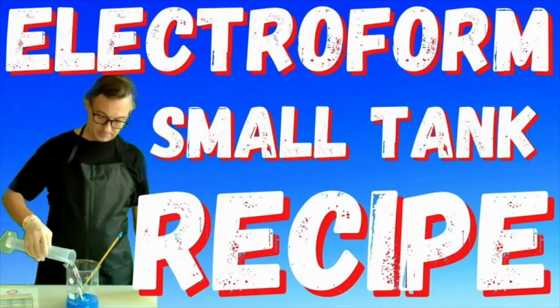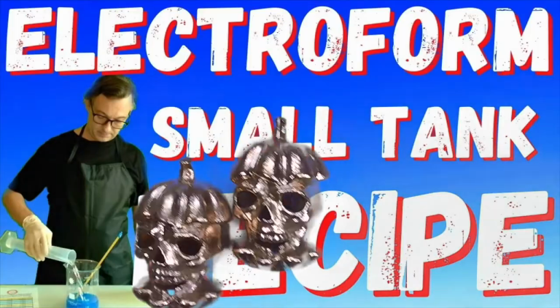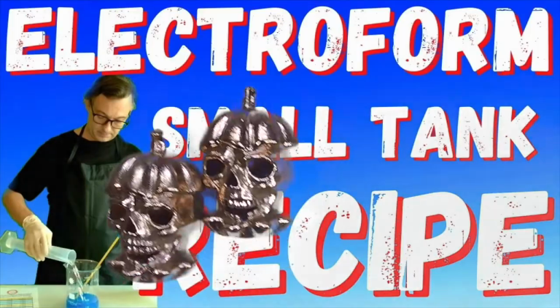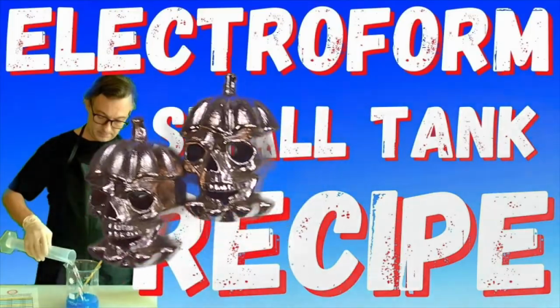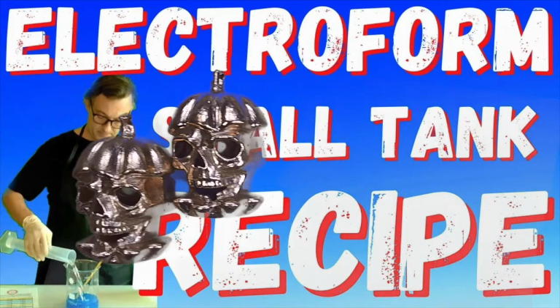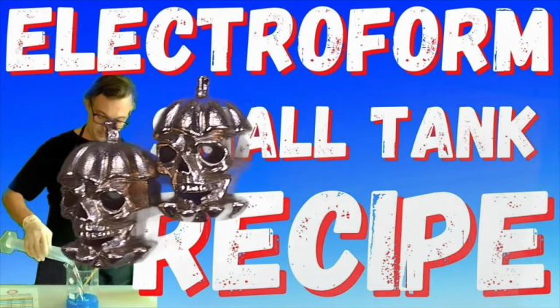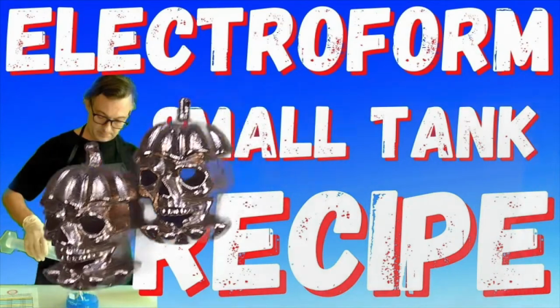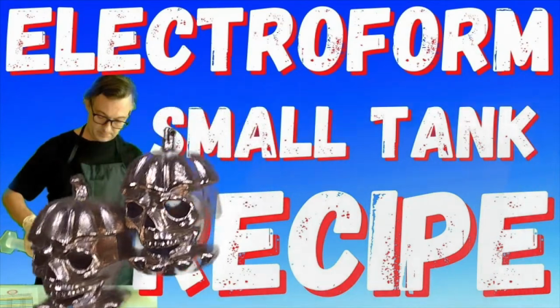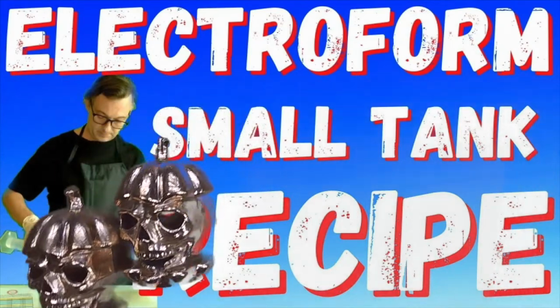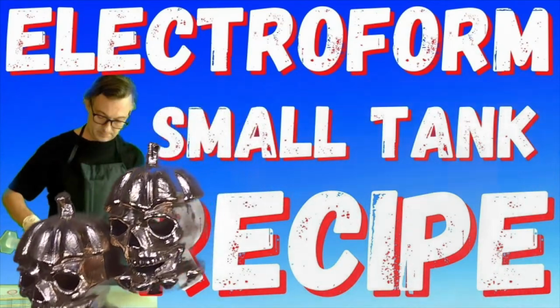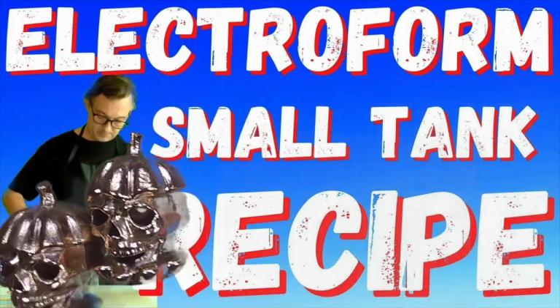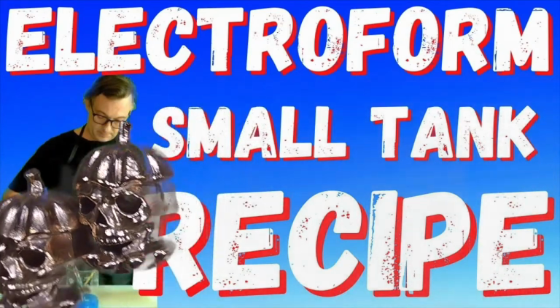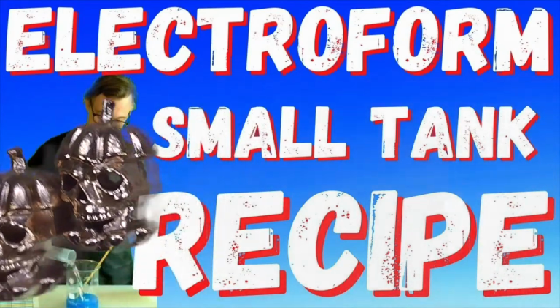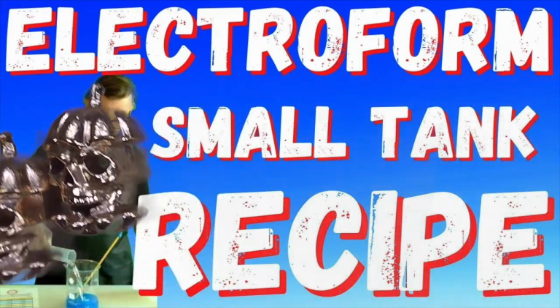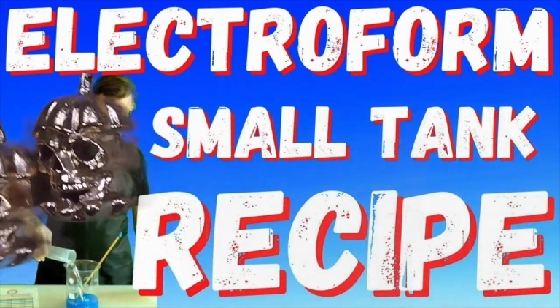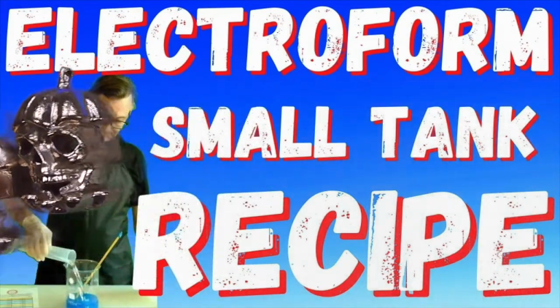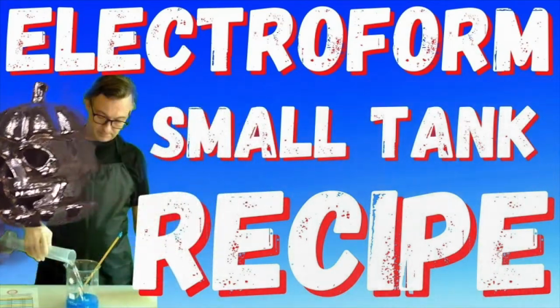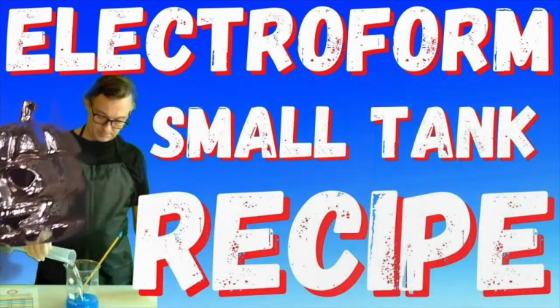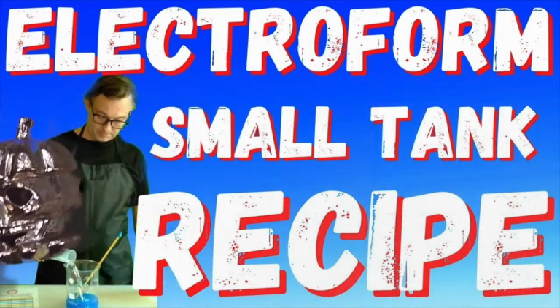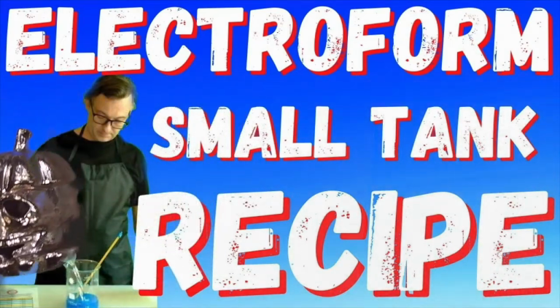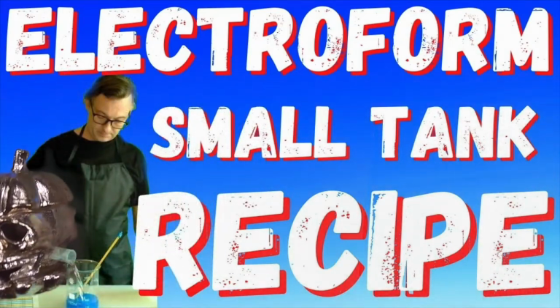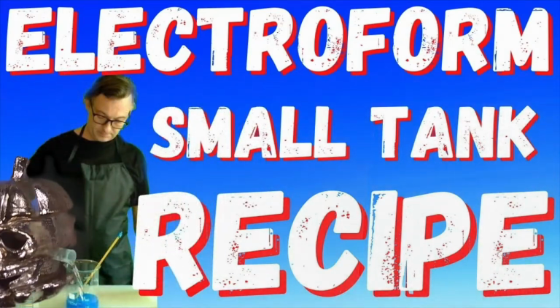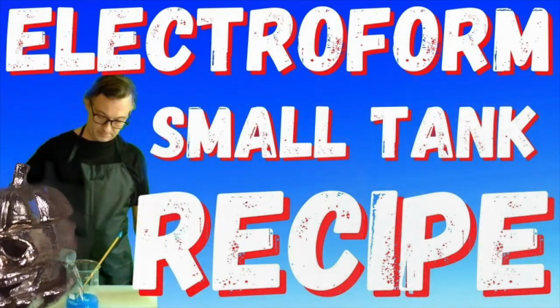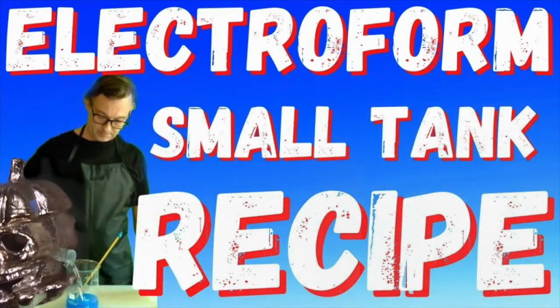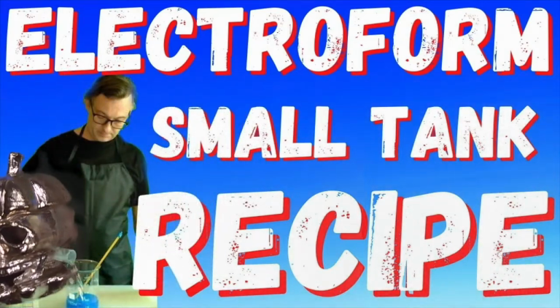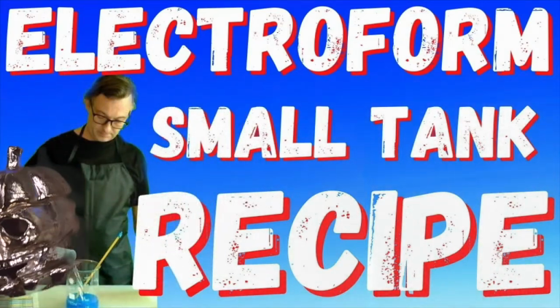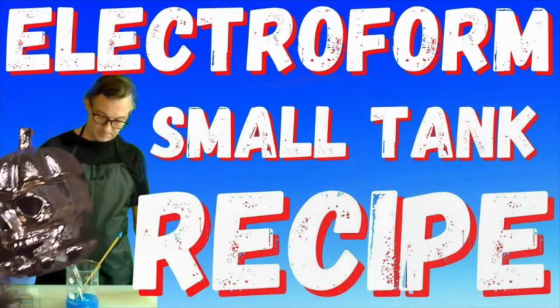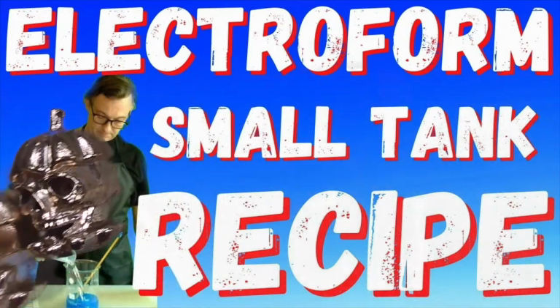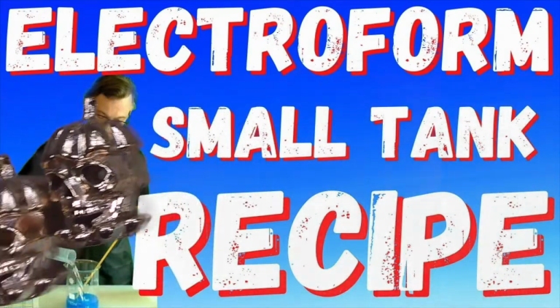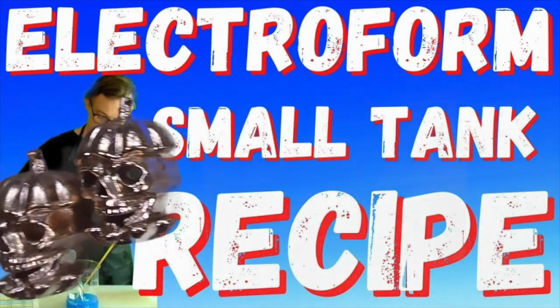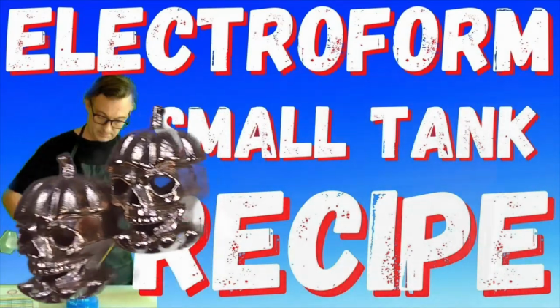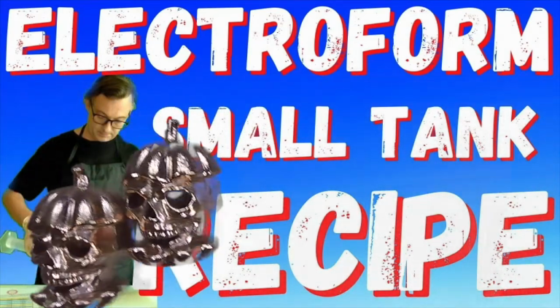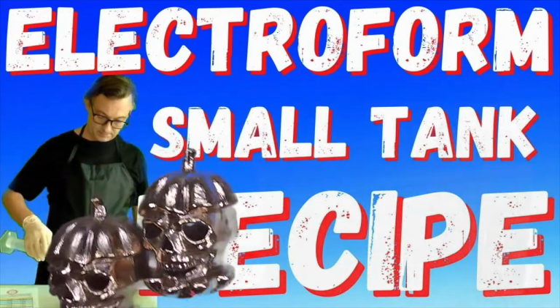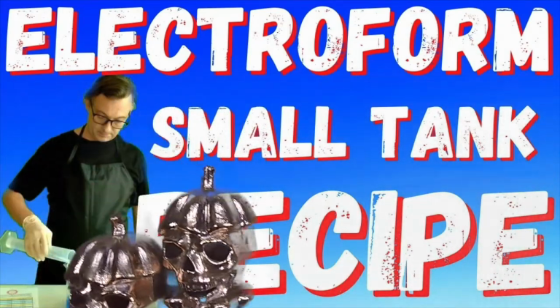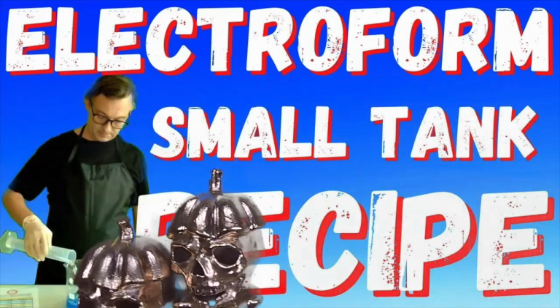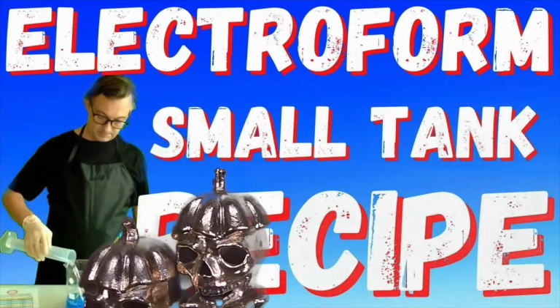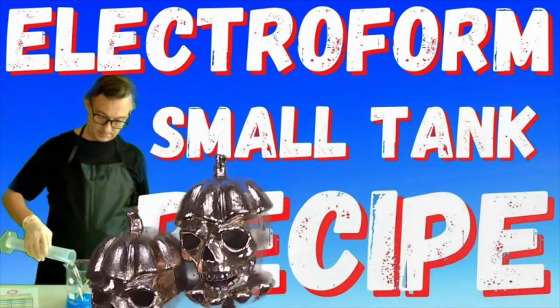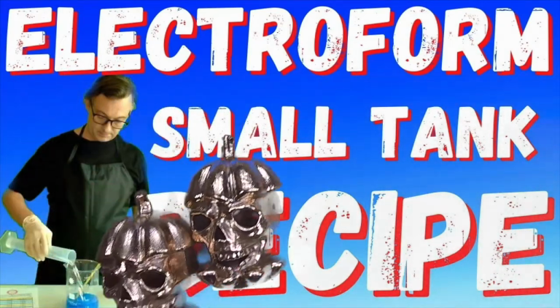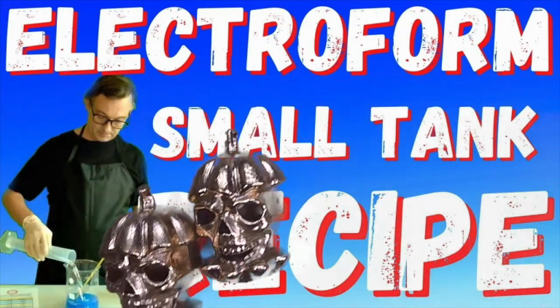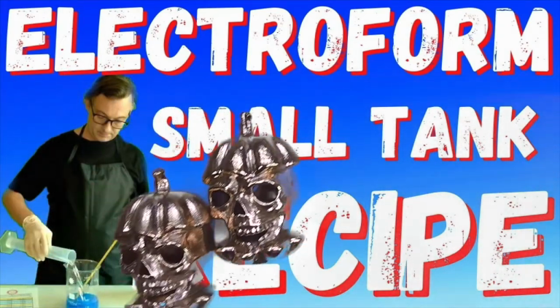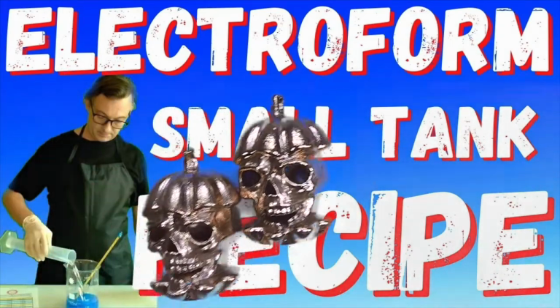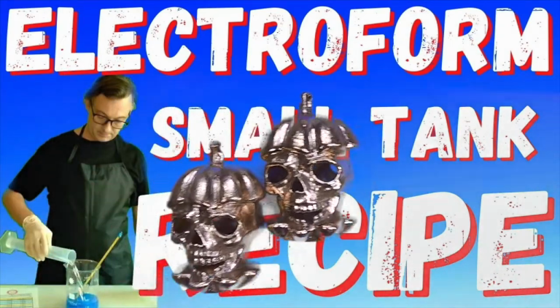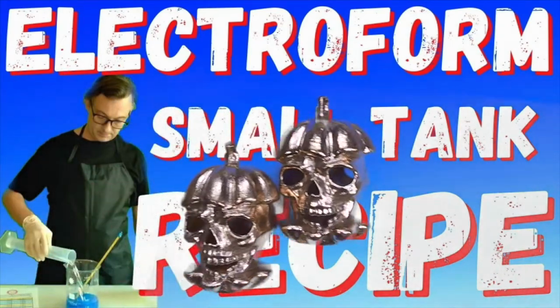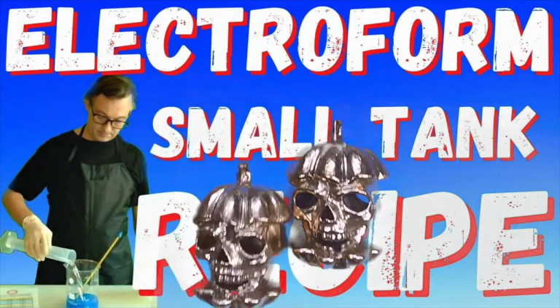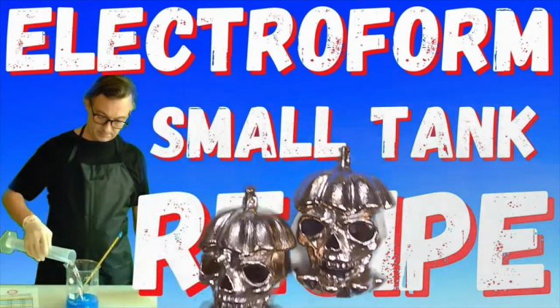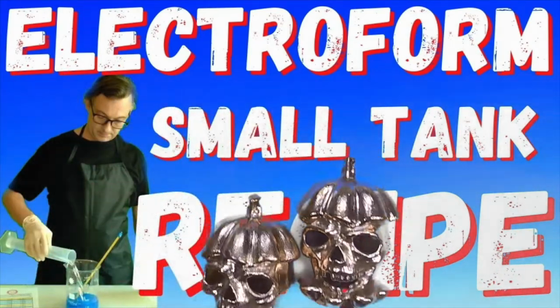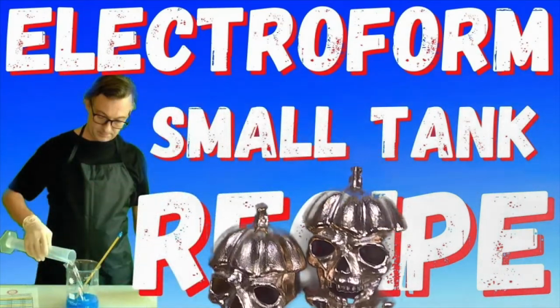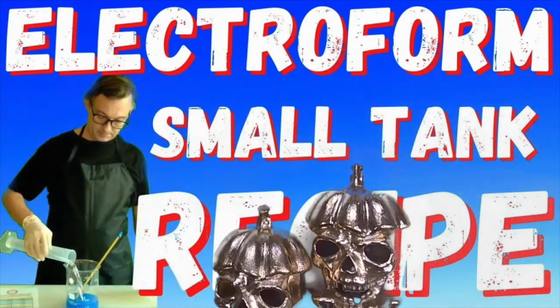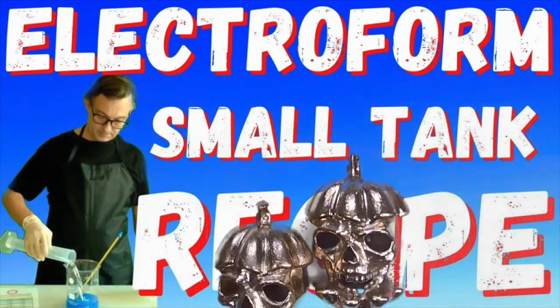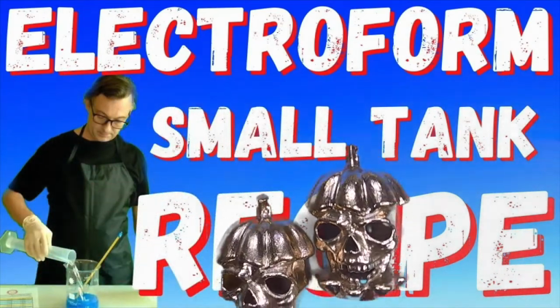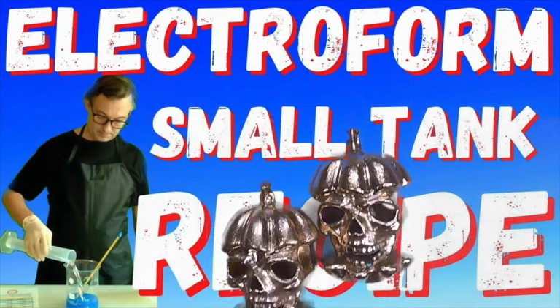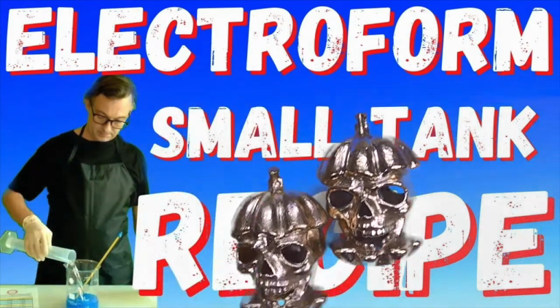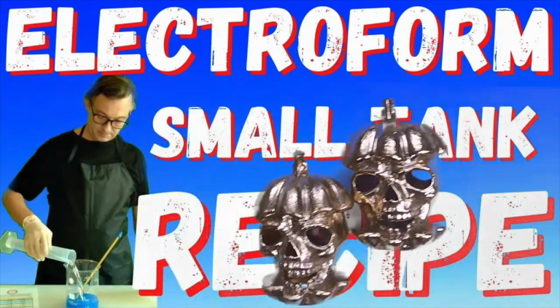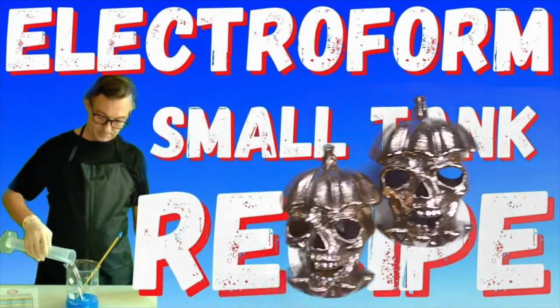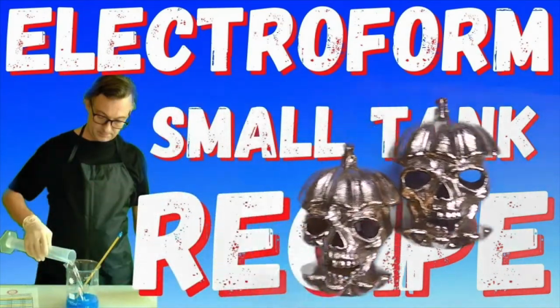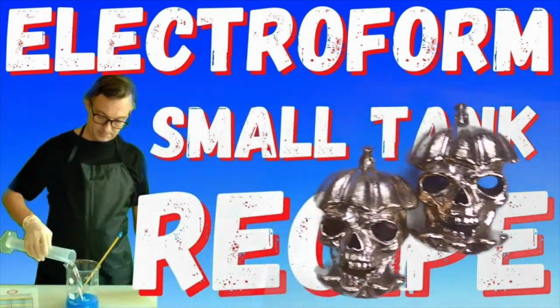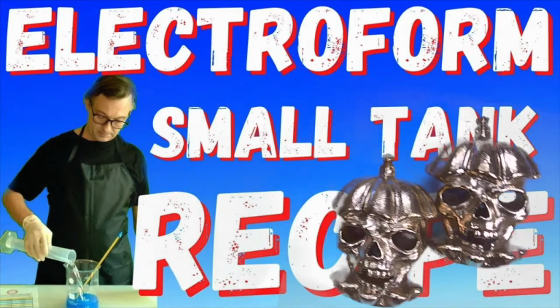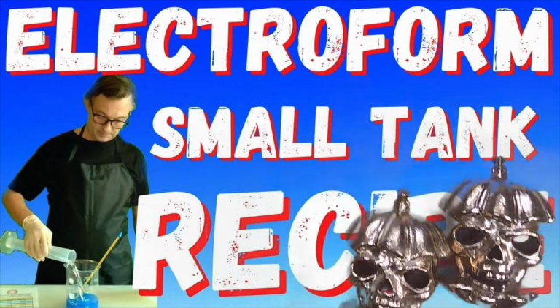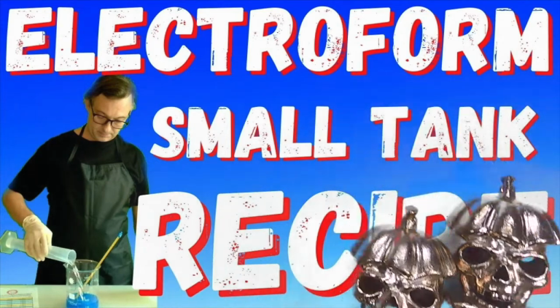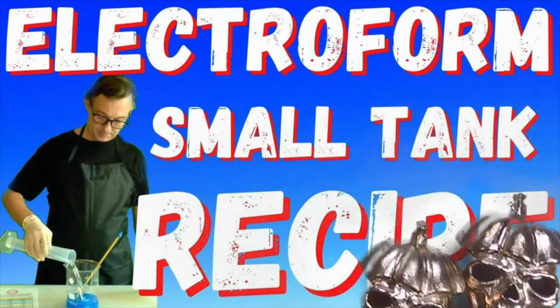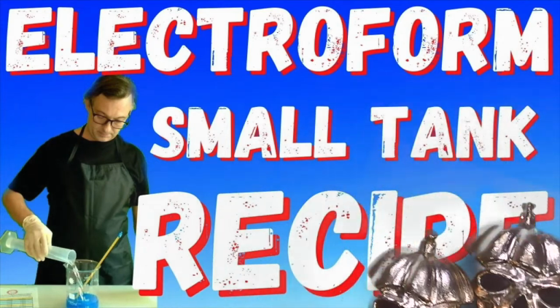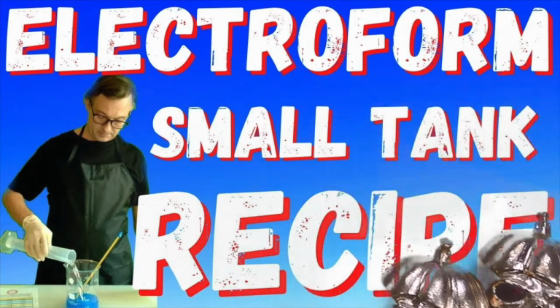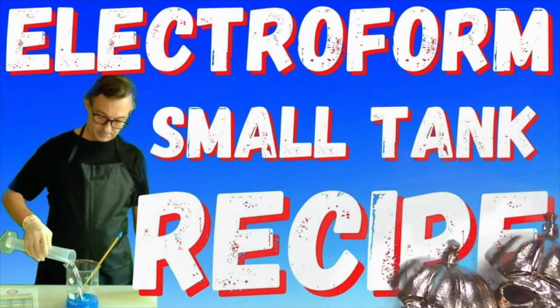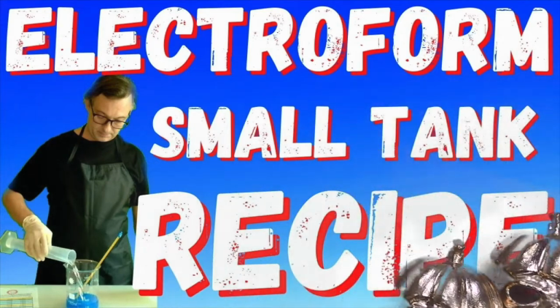All of our projects are made using Electrojeweler Jordan's electroformed small tank recipe along with Lustro Electro Brightener.